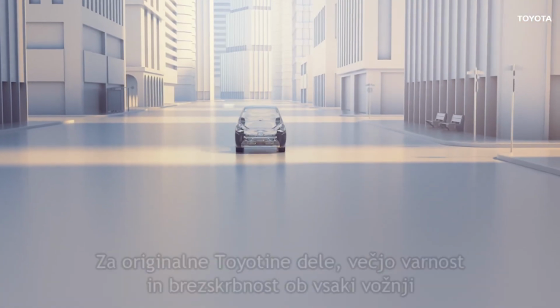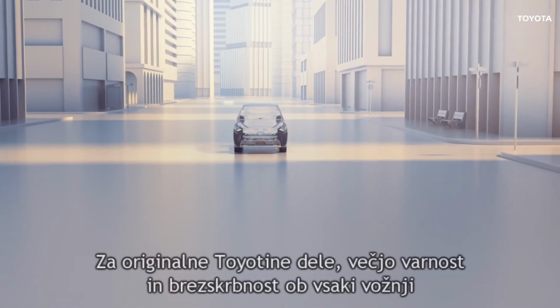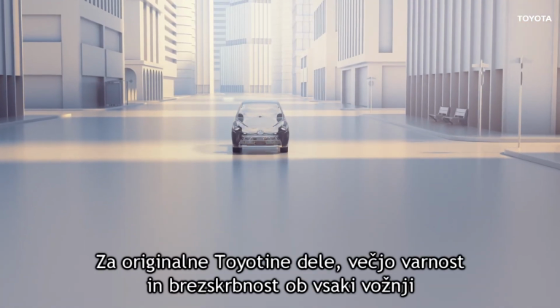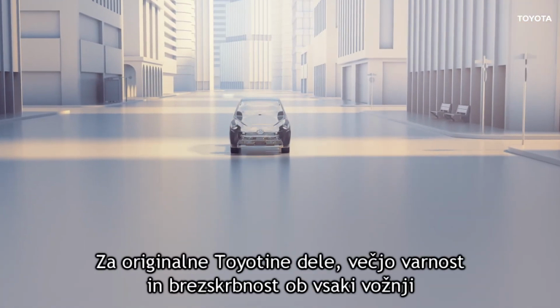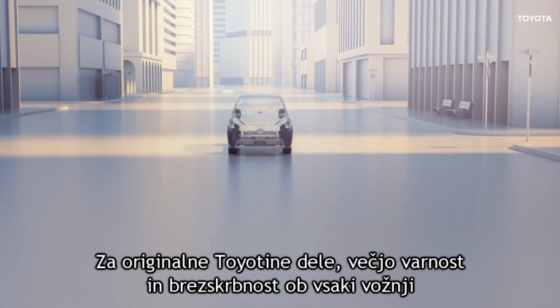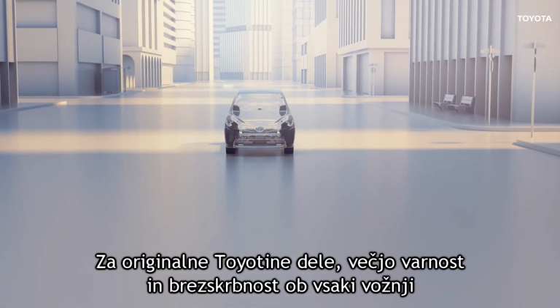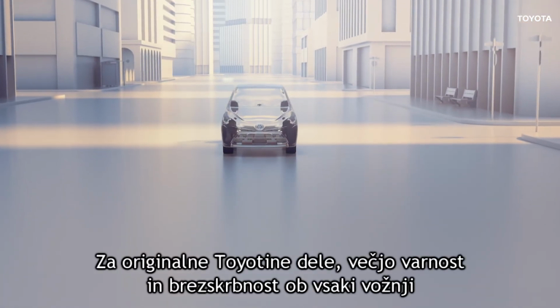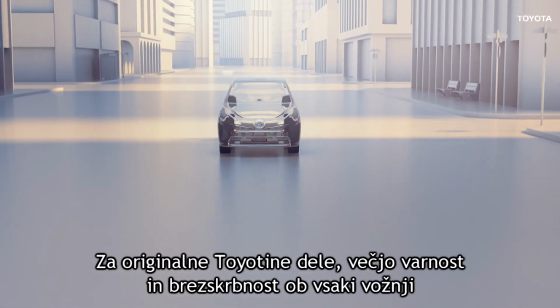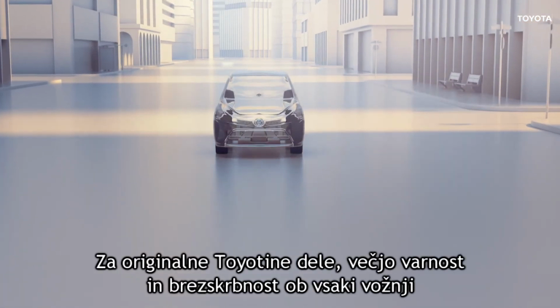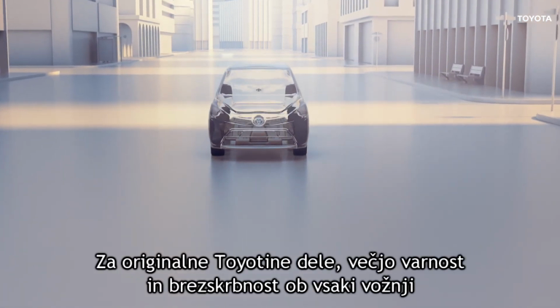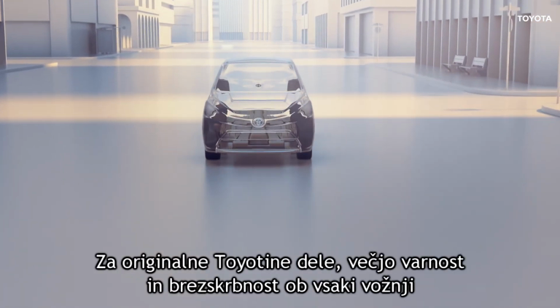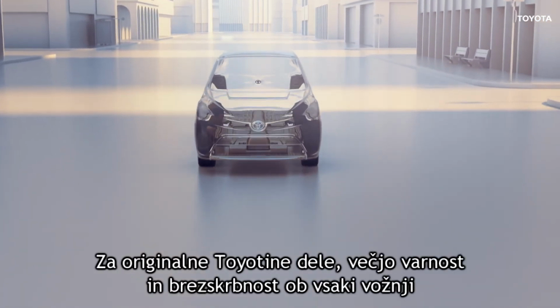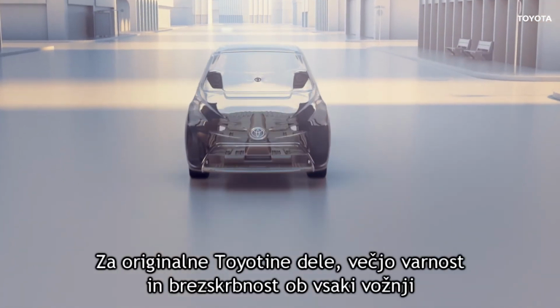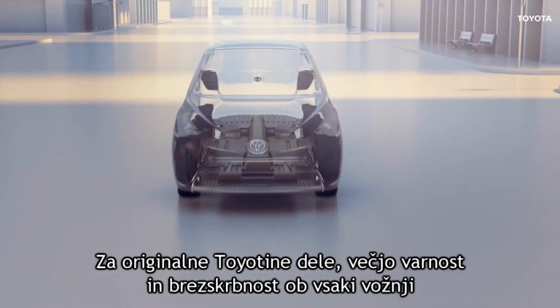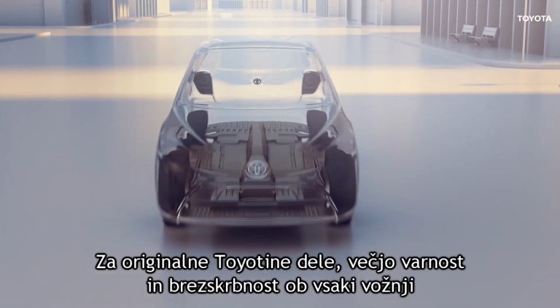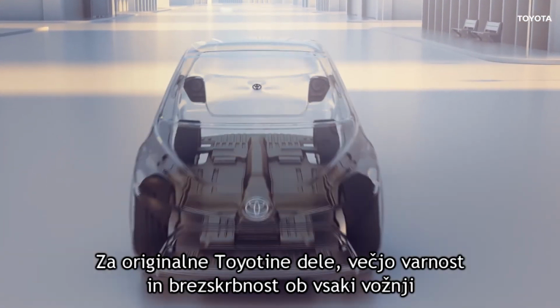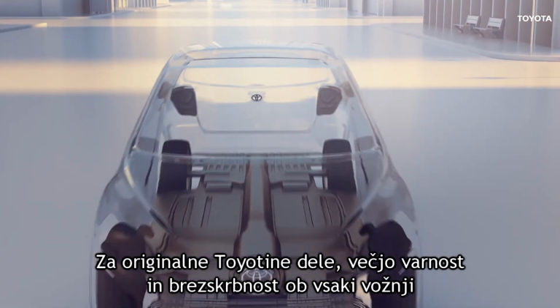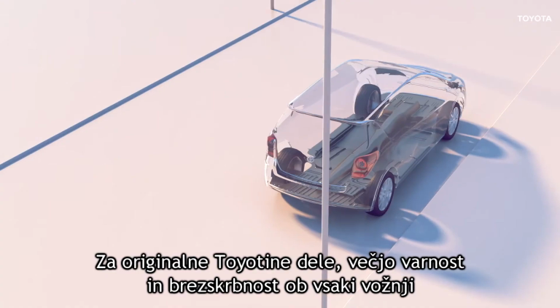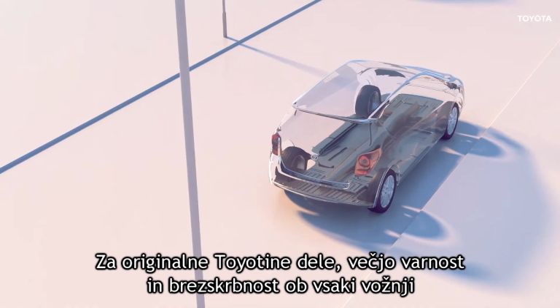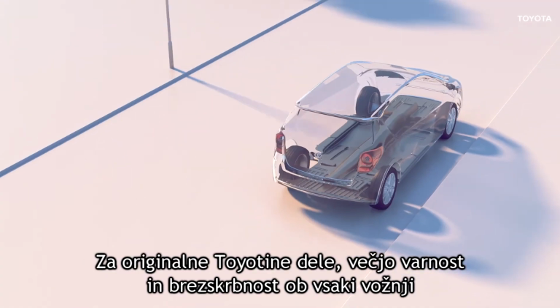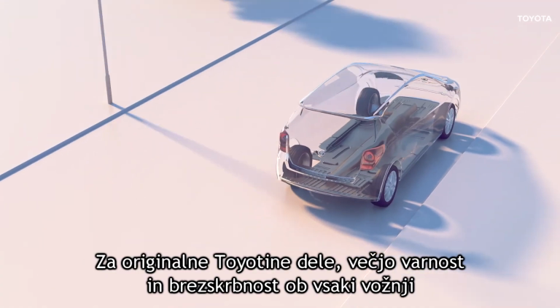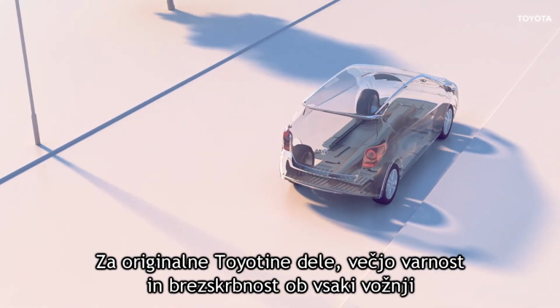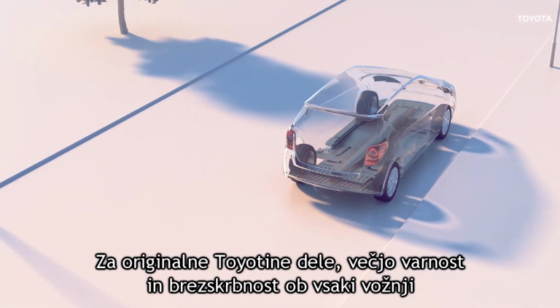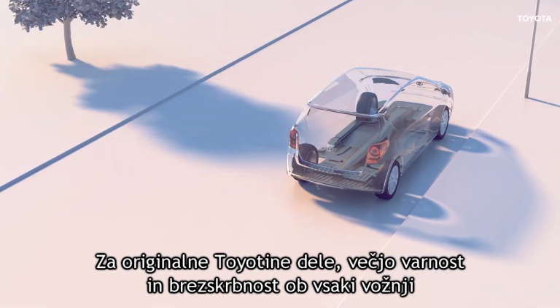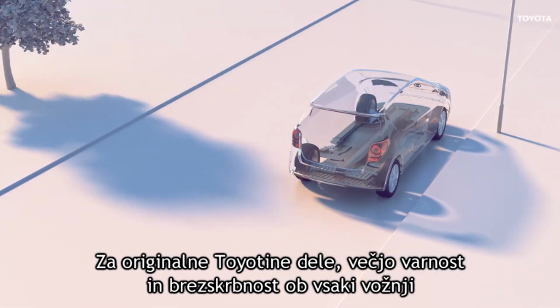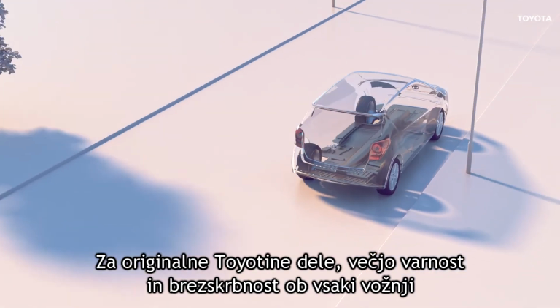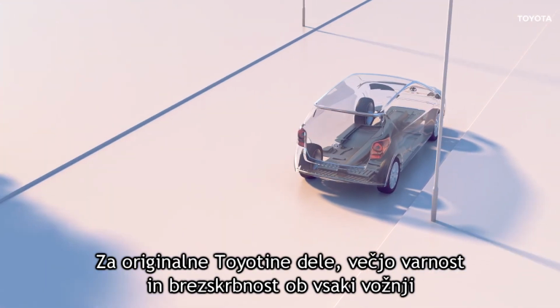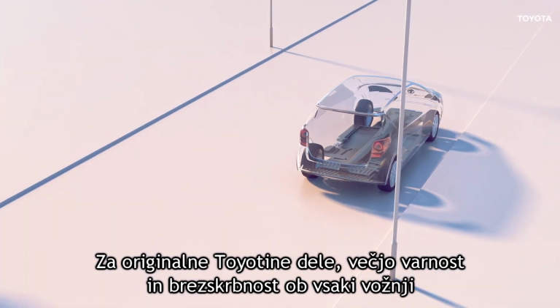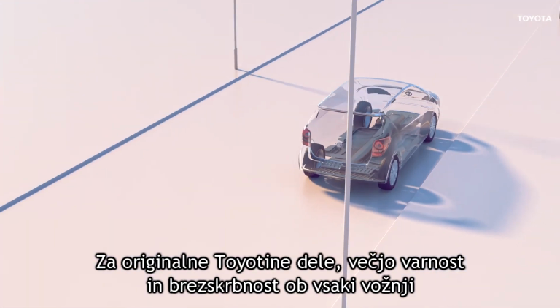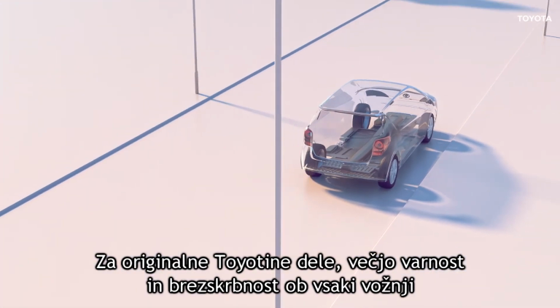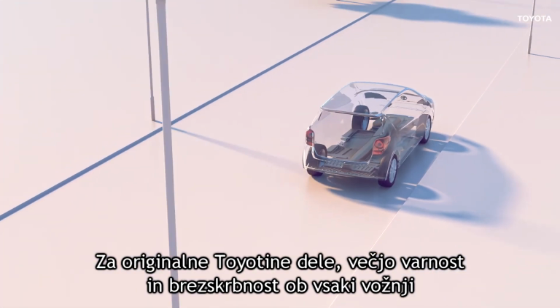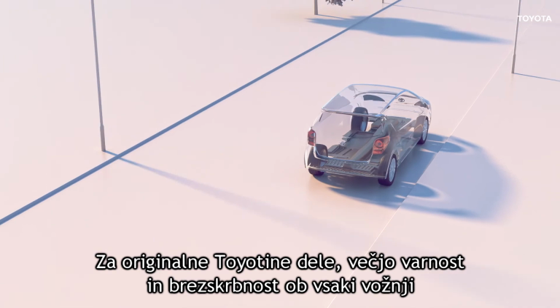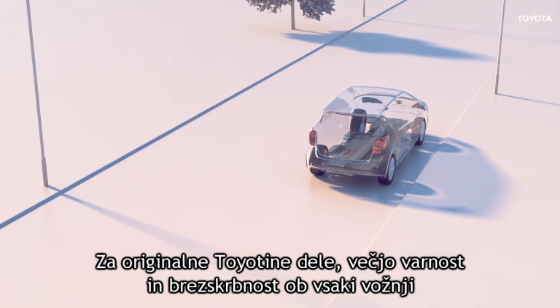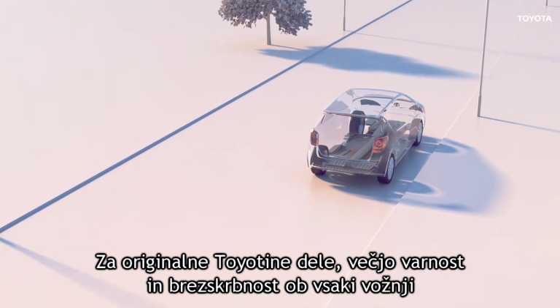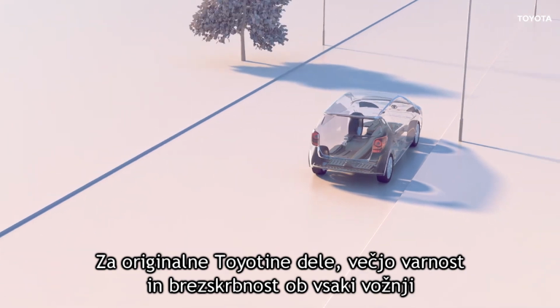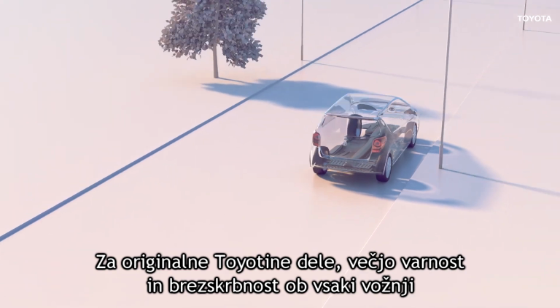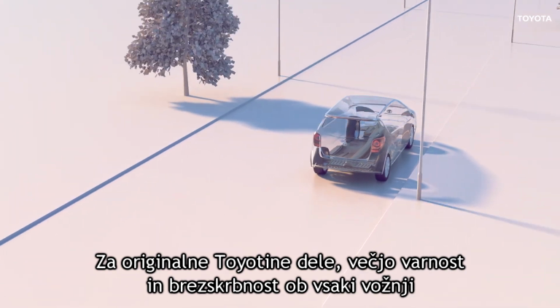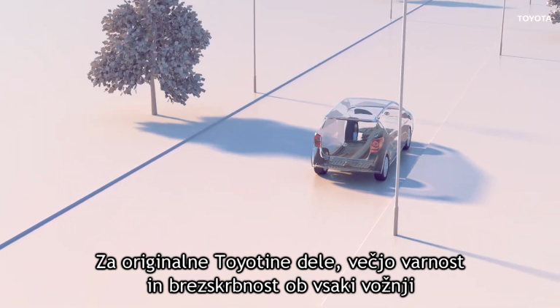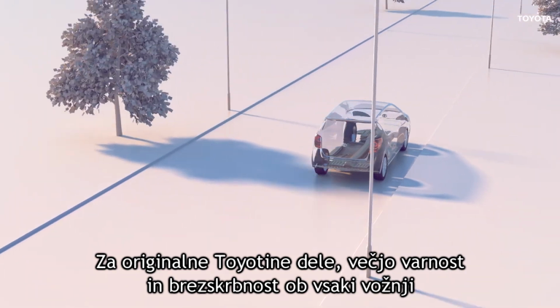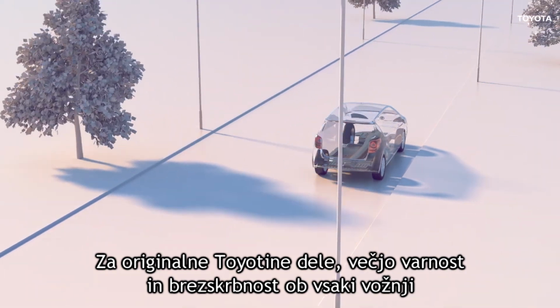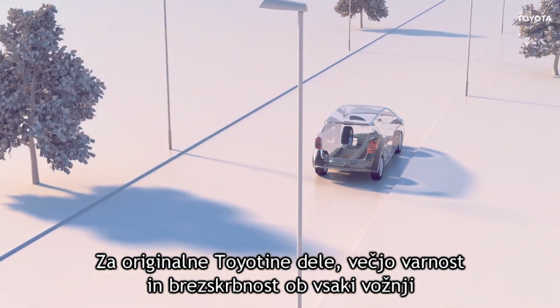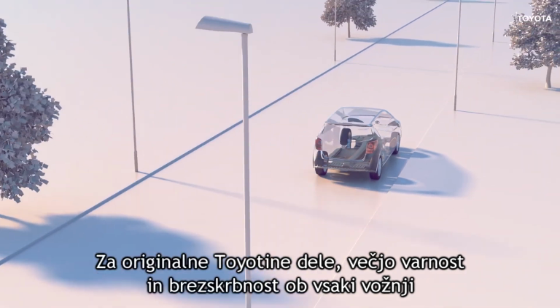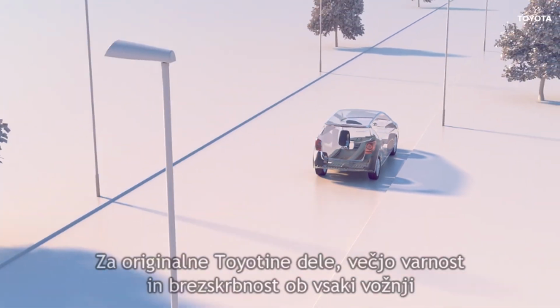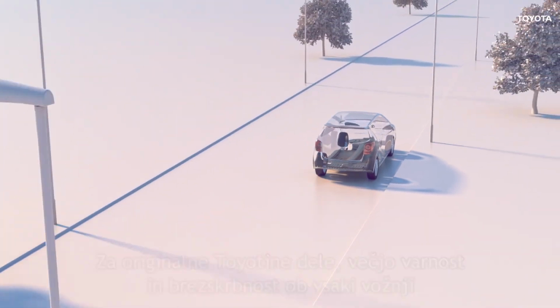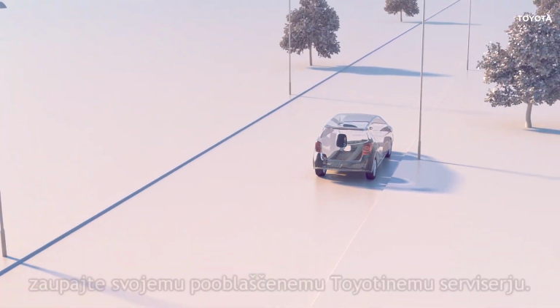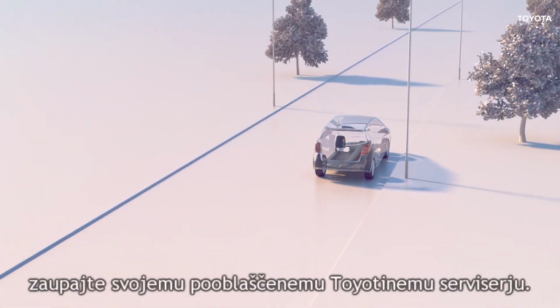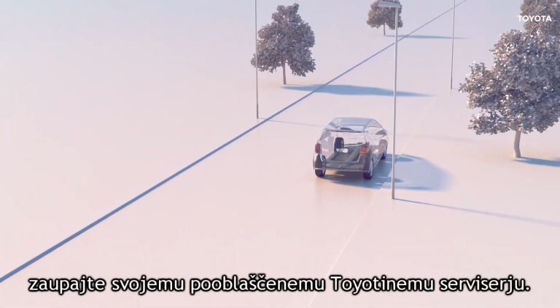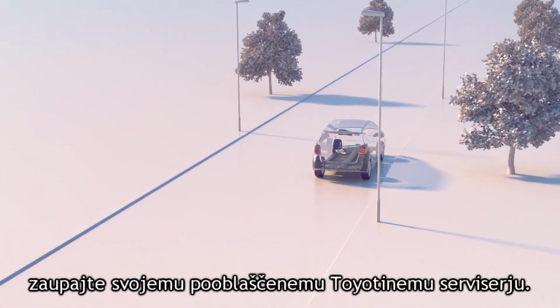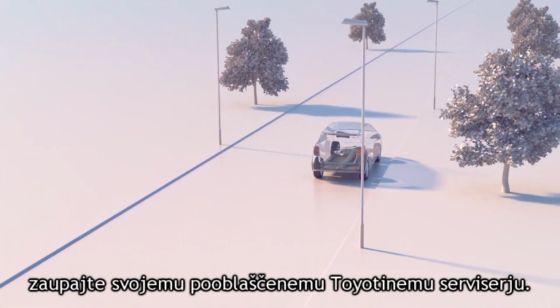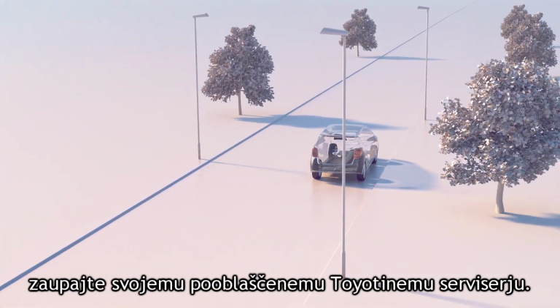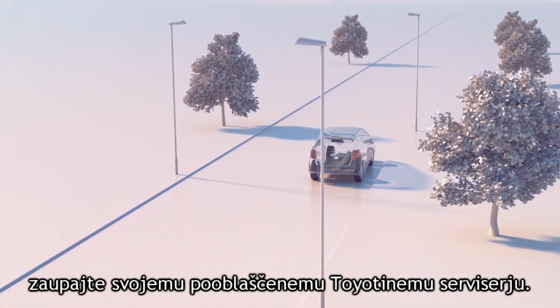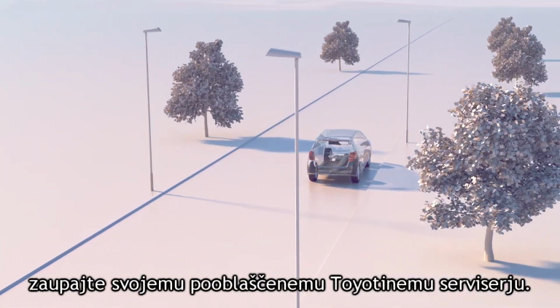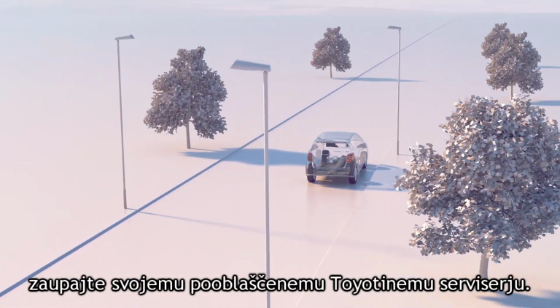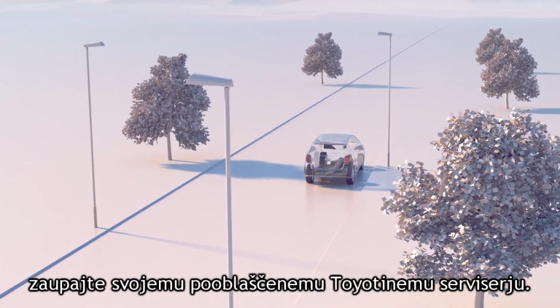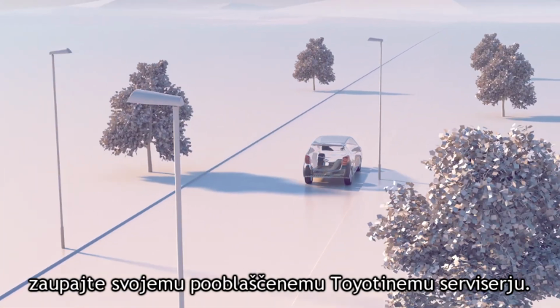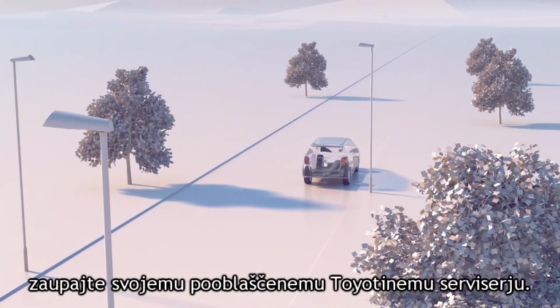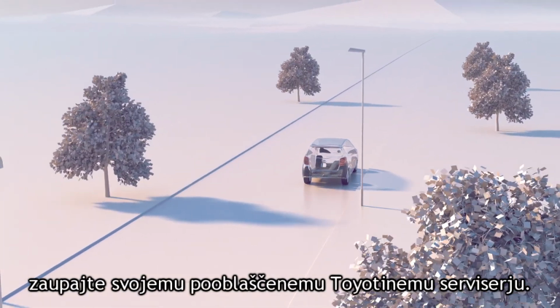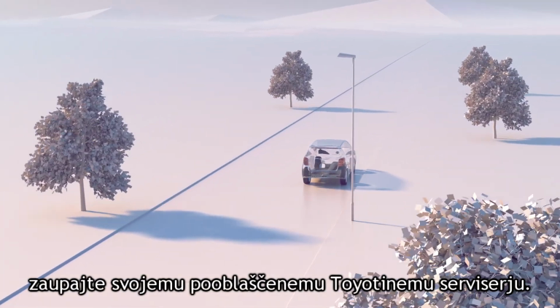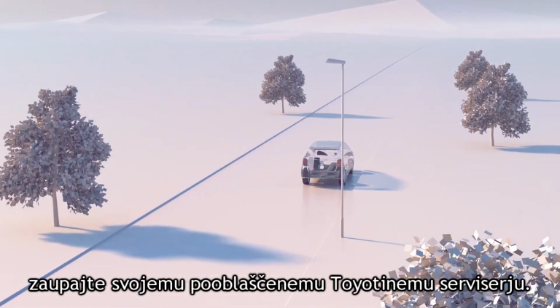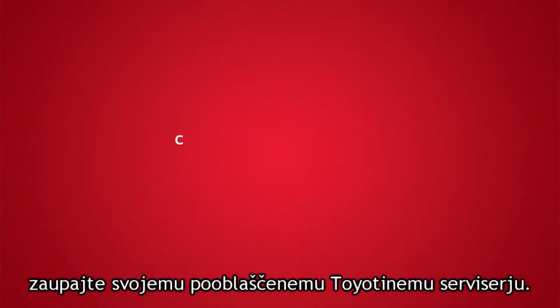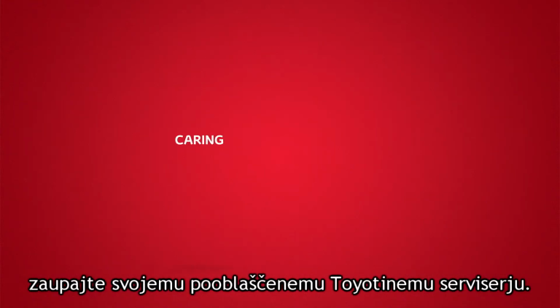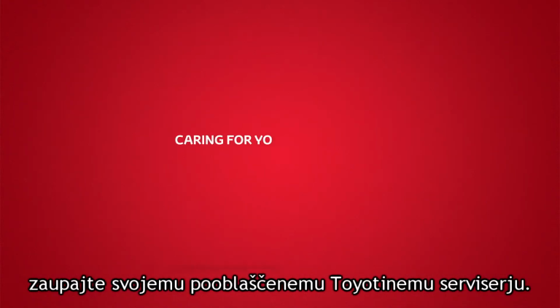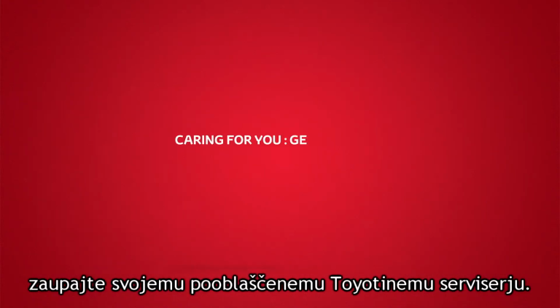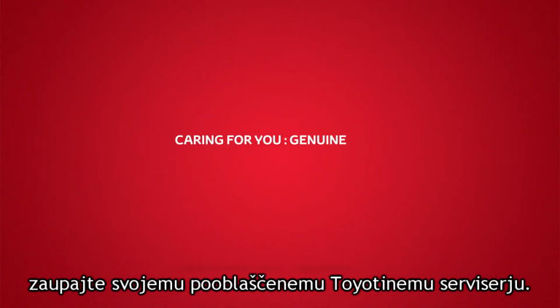For genuine Toyota parts, enhanced safety and peace of mind every time you drive, trust your Toyota authorized repairer.